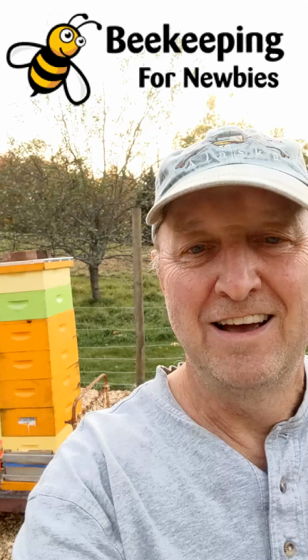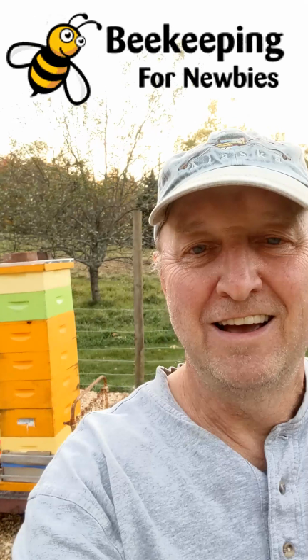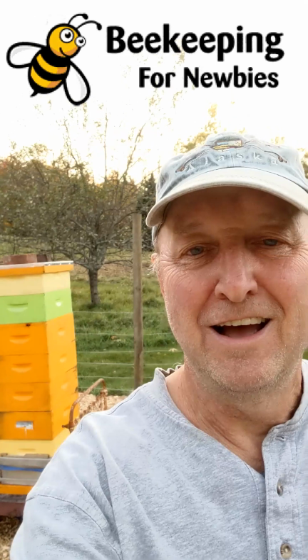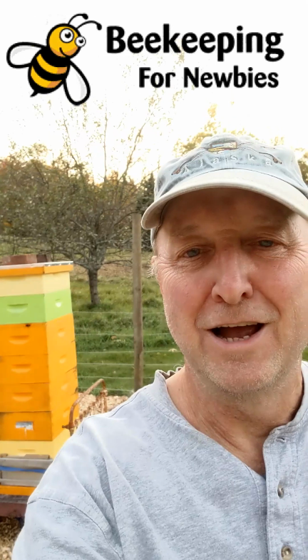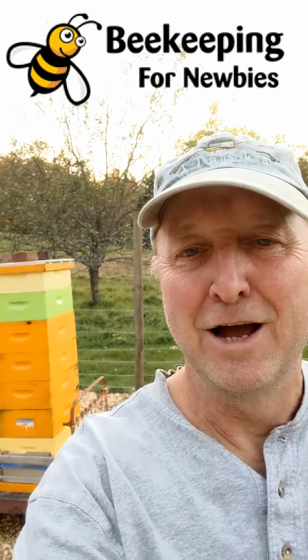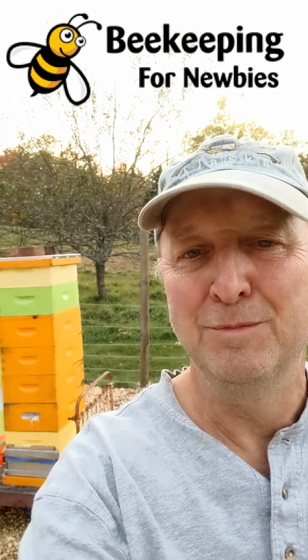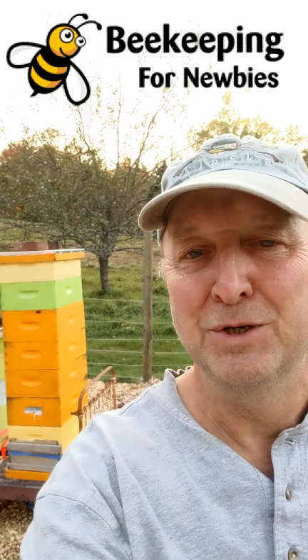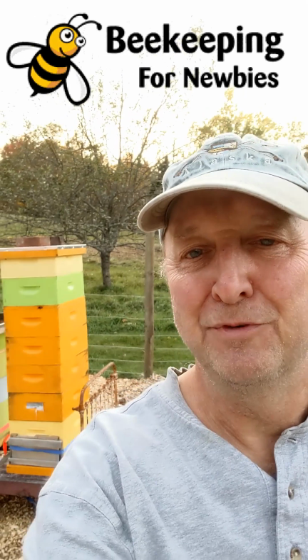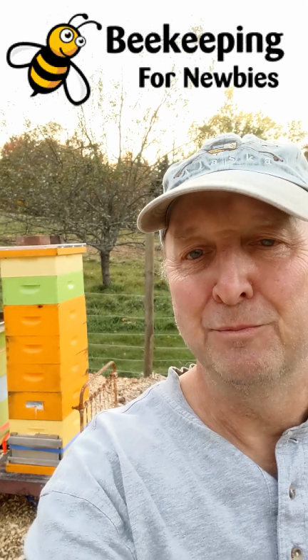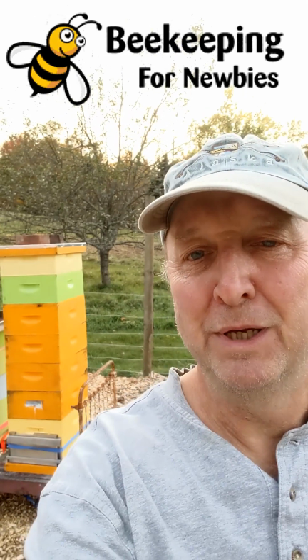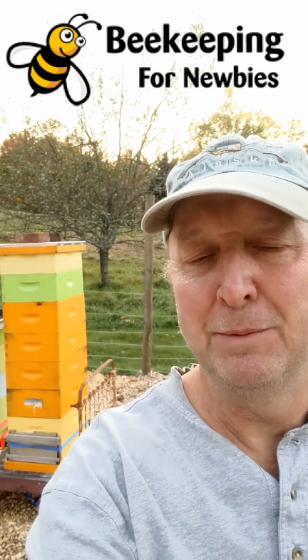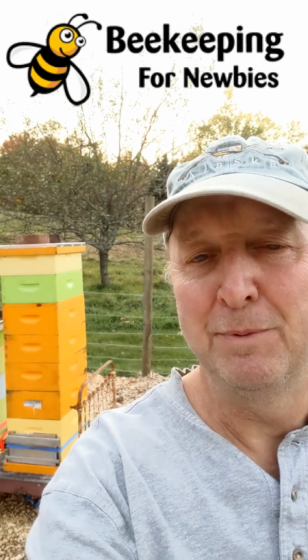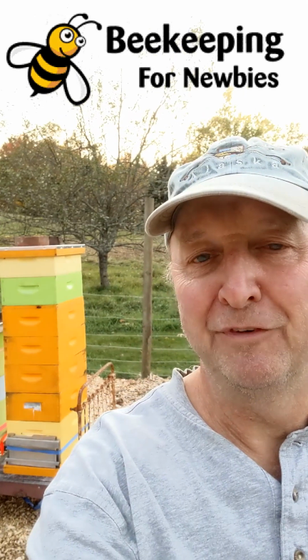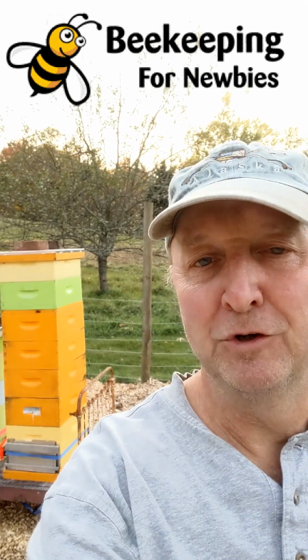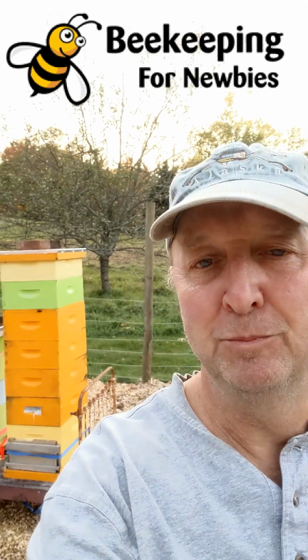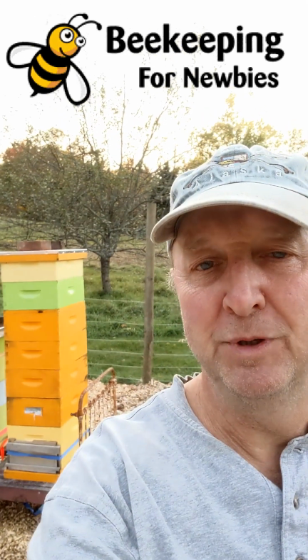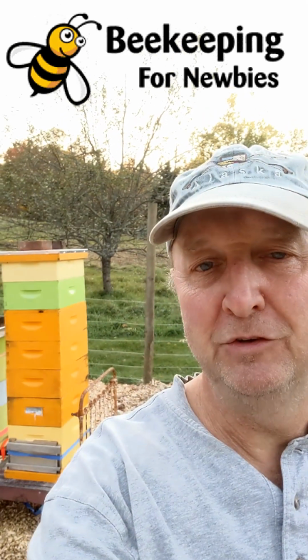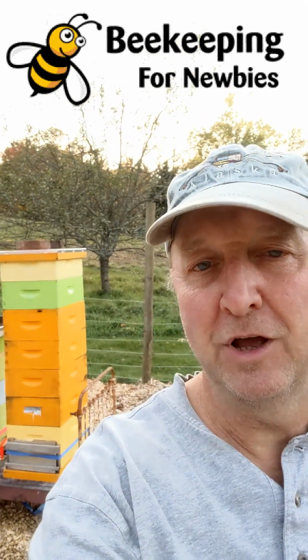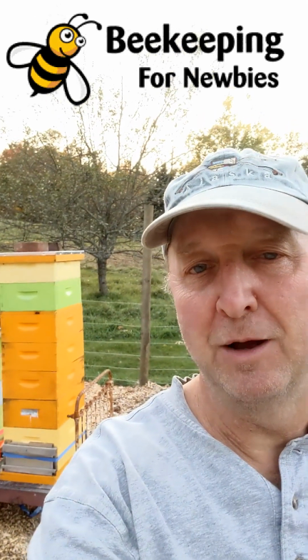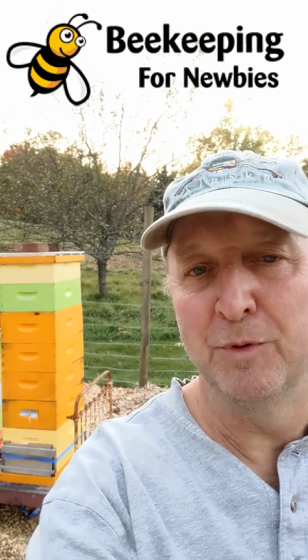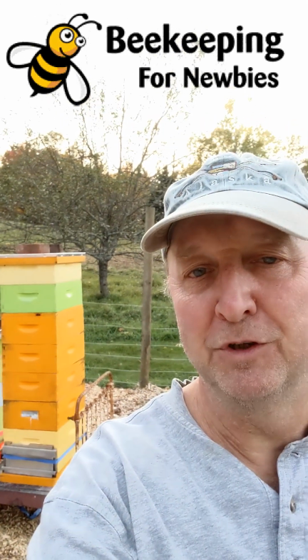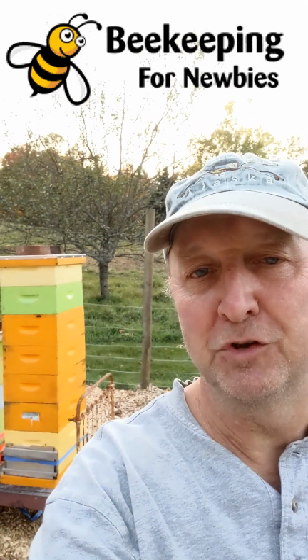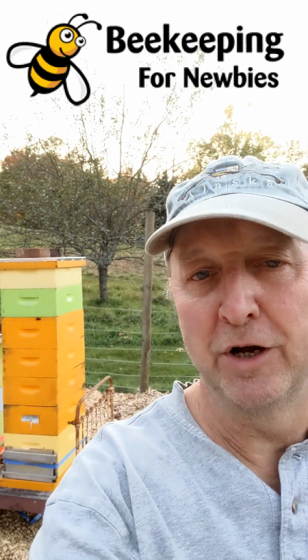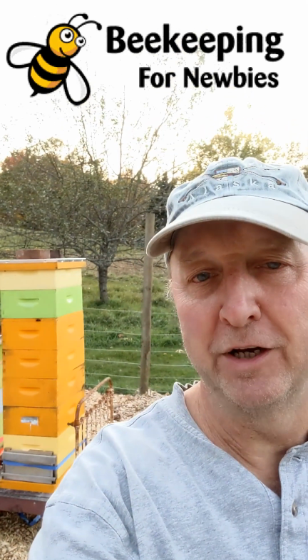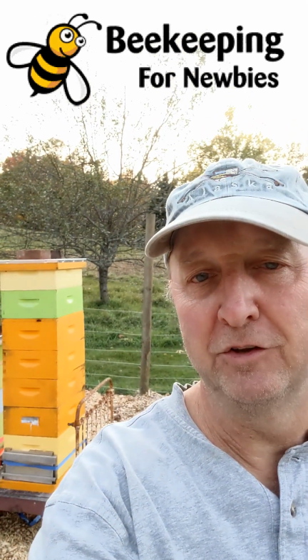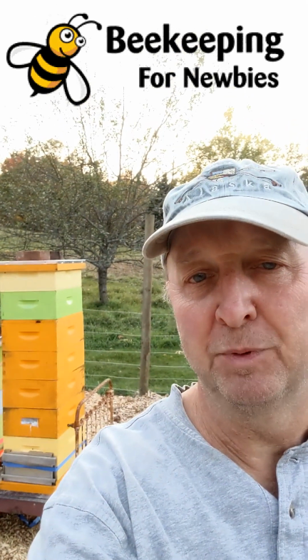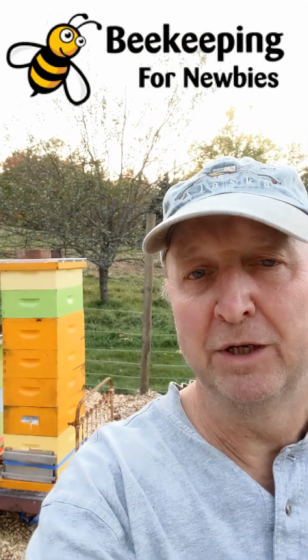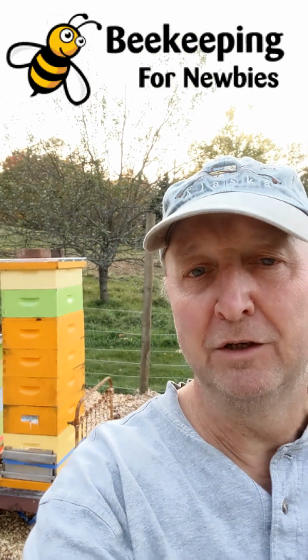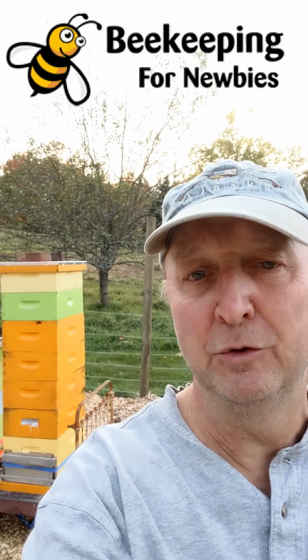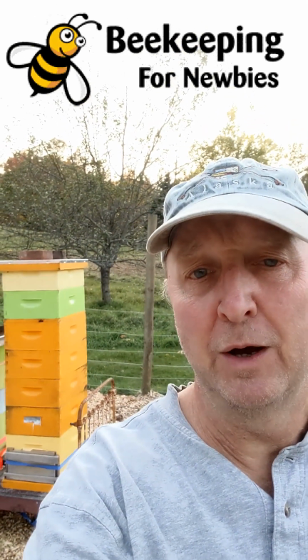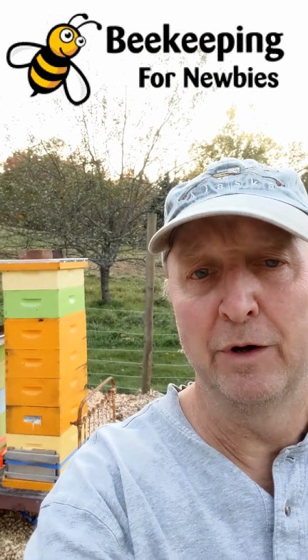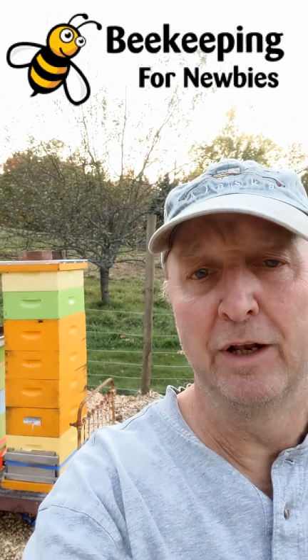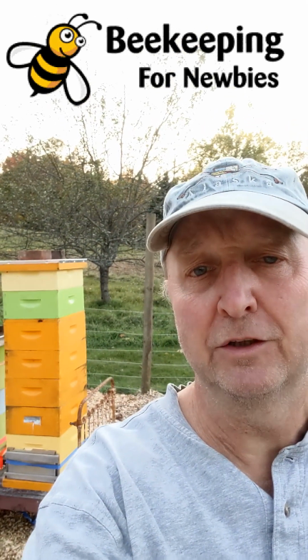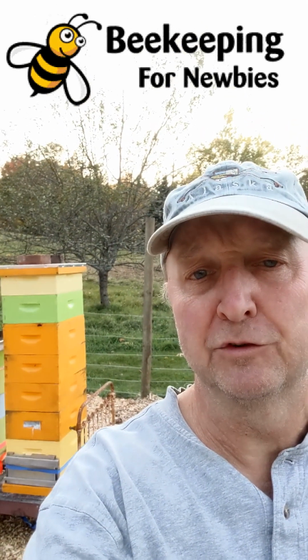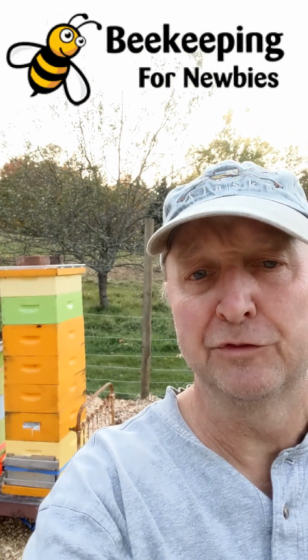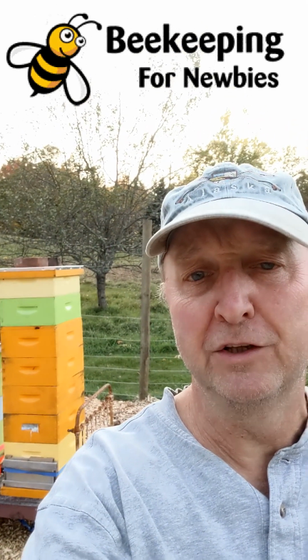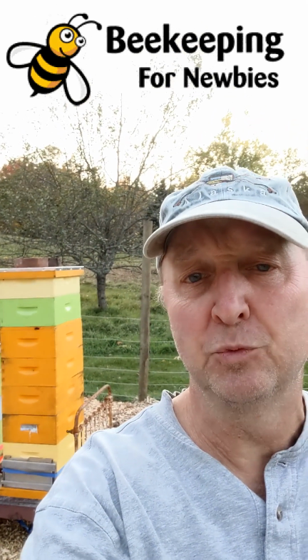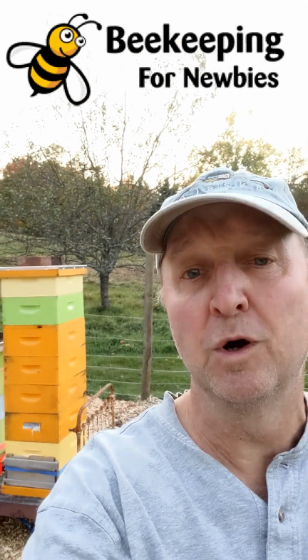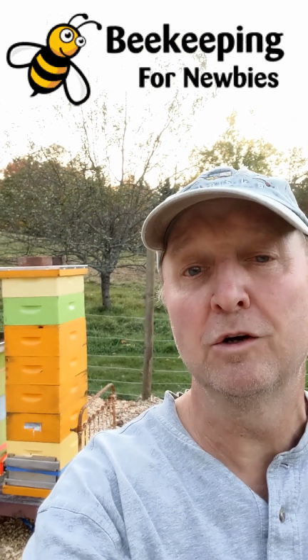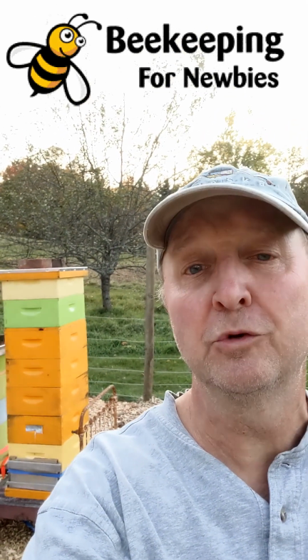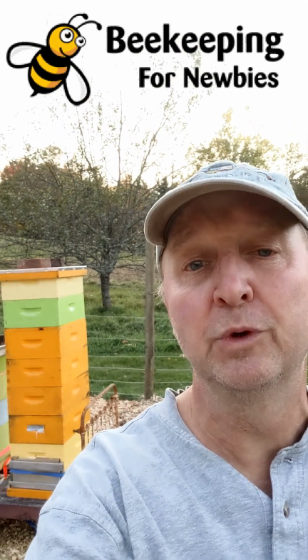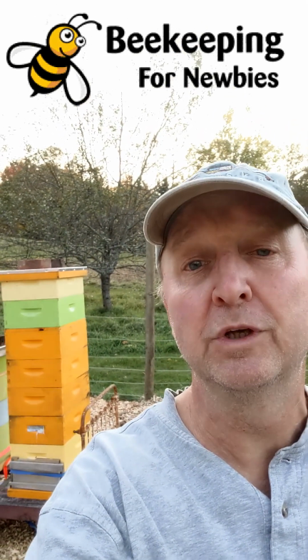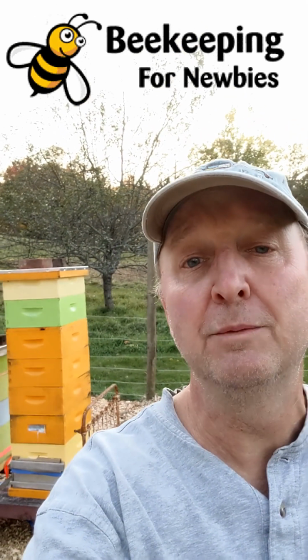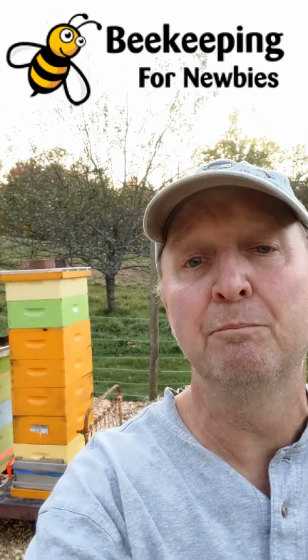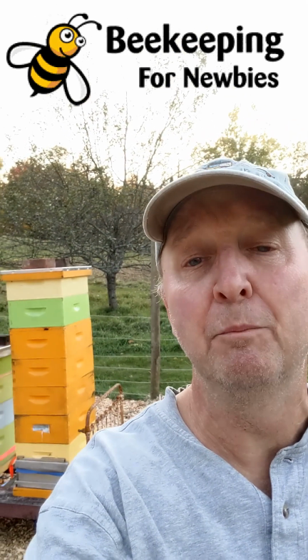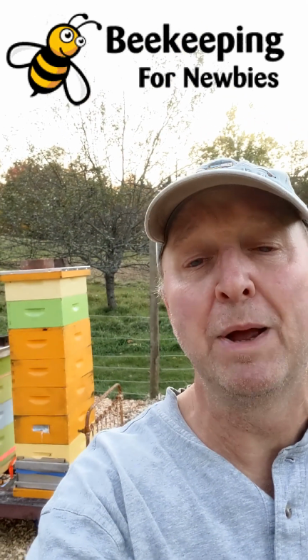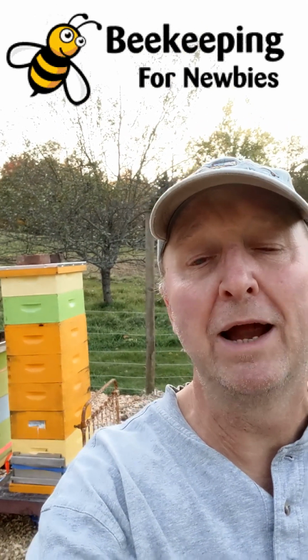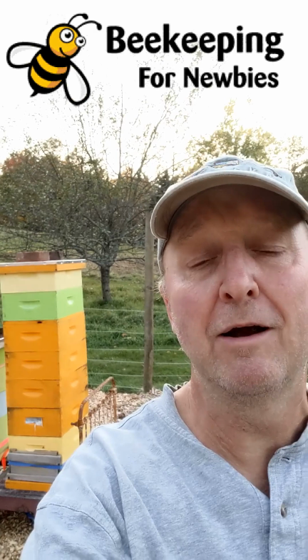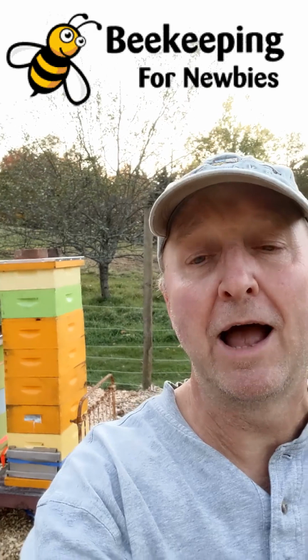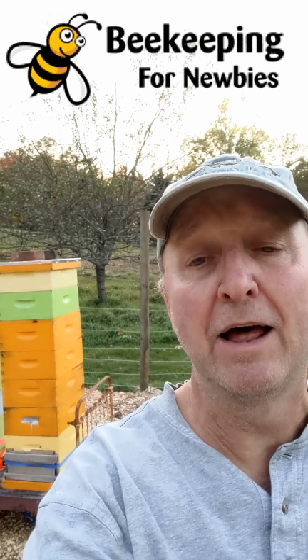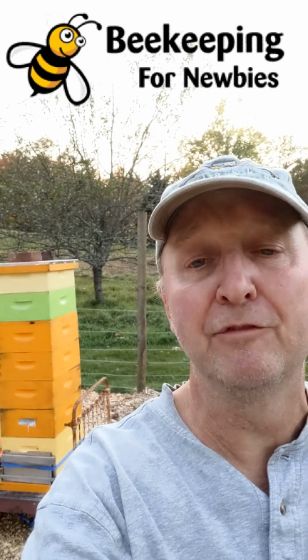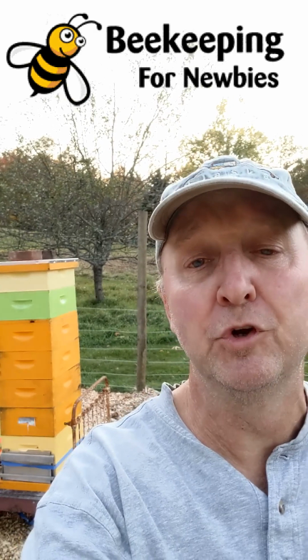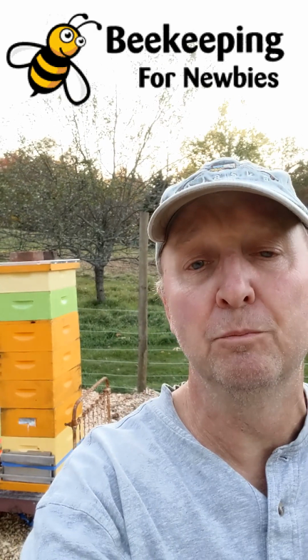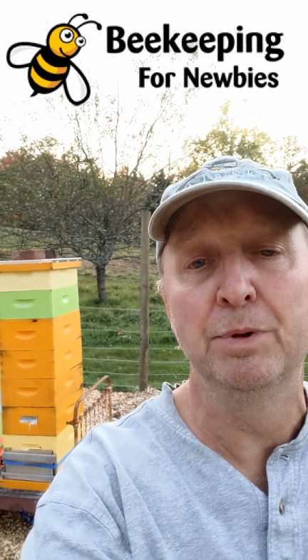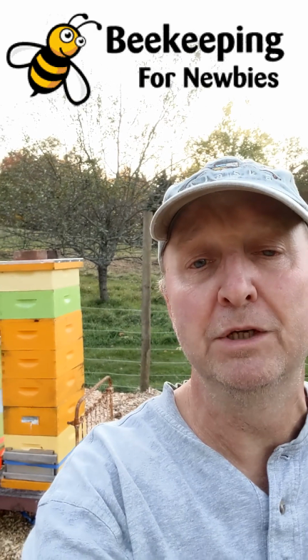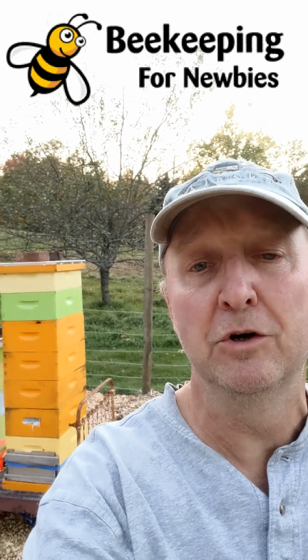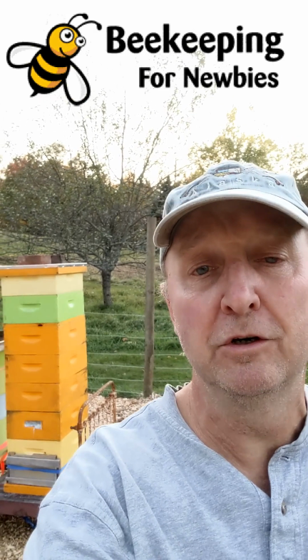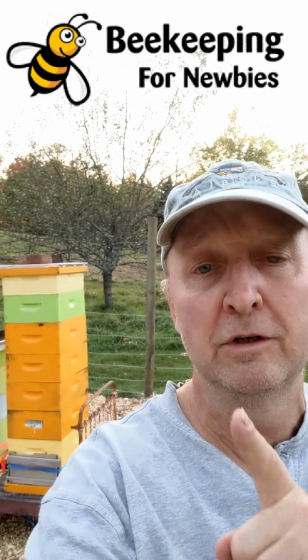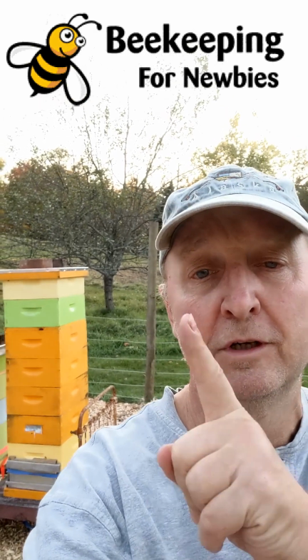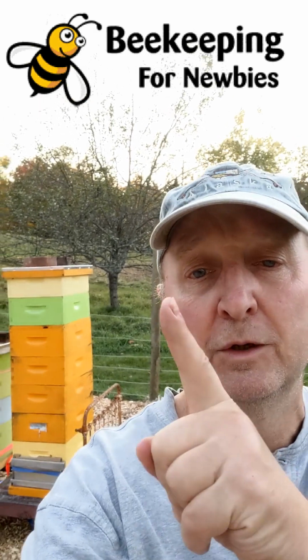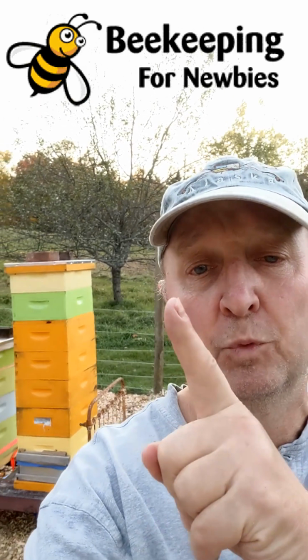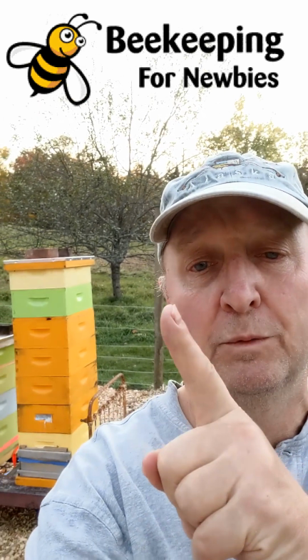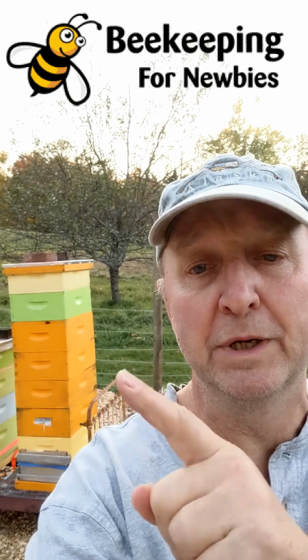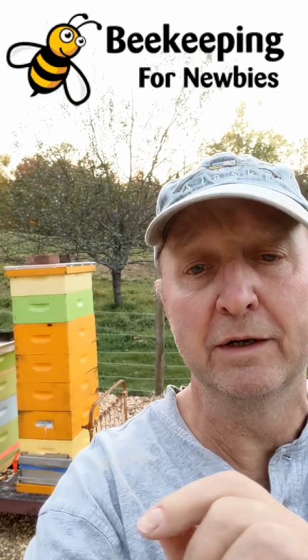Hi, I'm Jim from Beekeeping for Newbies. I'm going to try and explain to you how an electric fence works, and we'll keep a bear out of your bee yard in one minute.